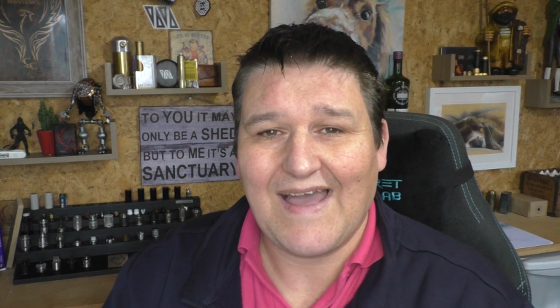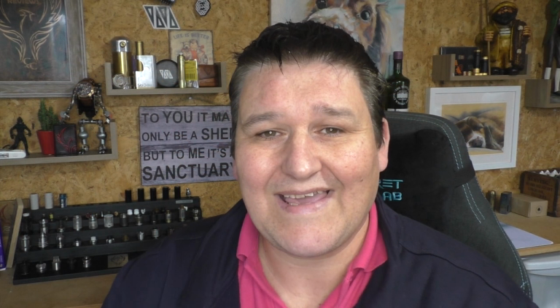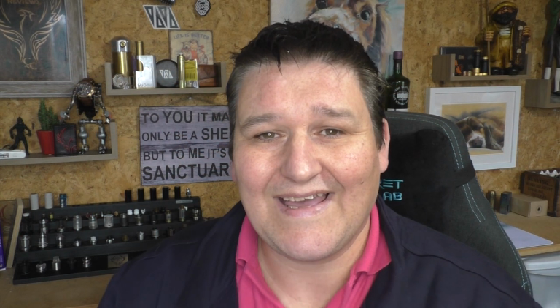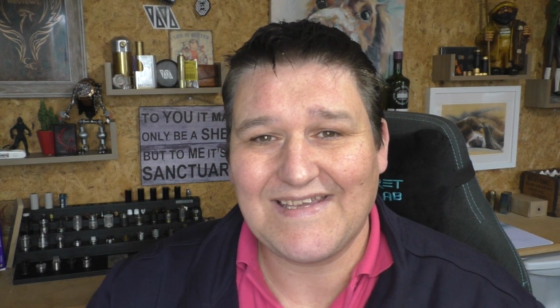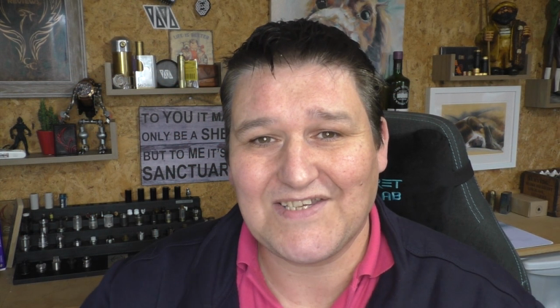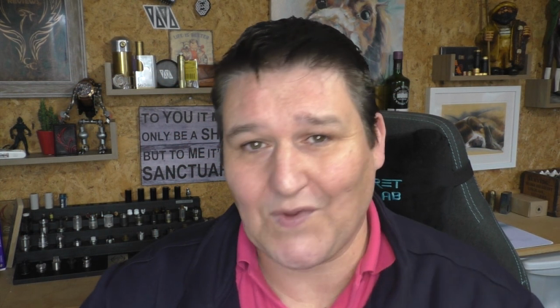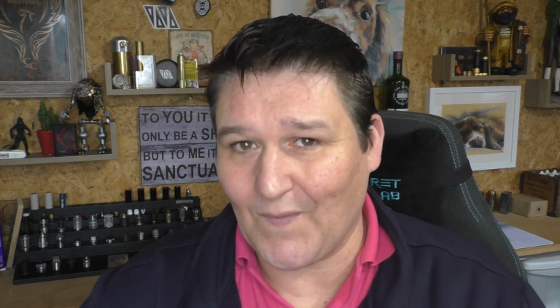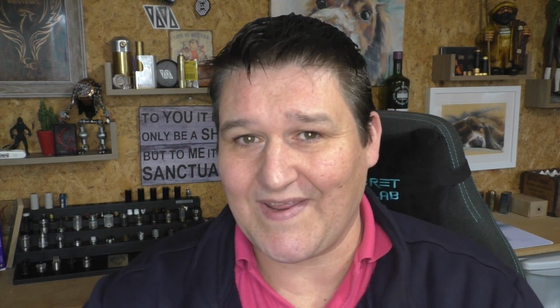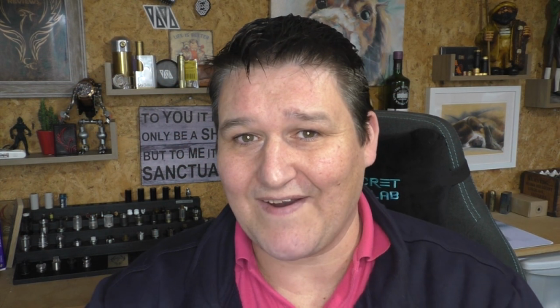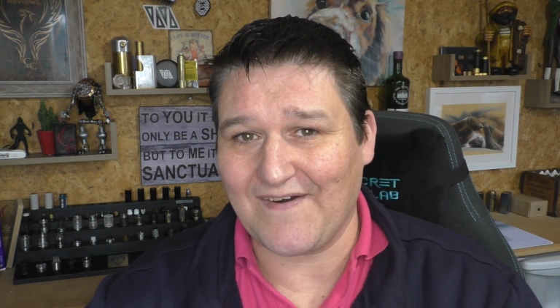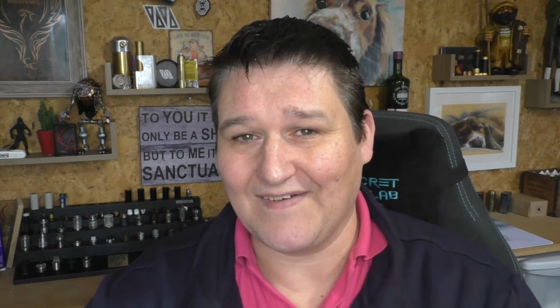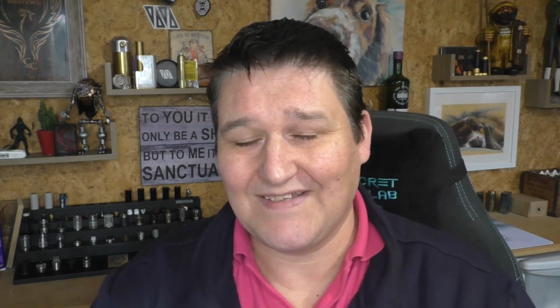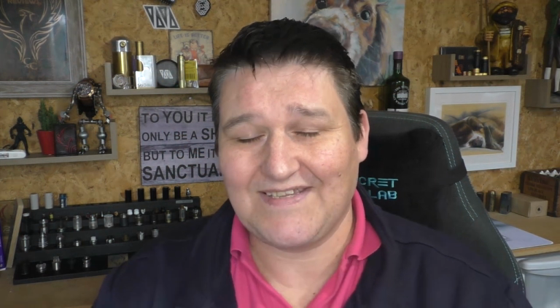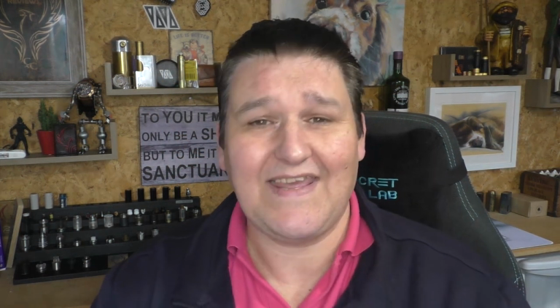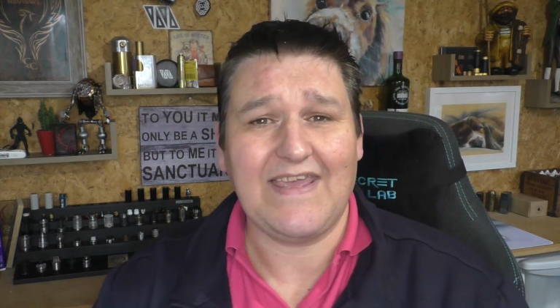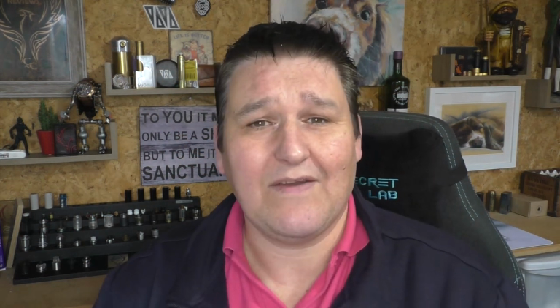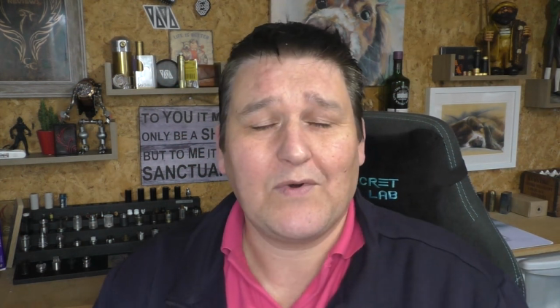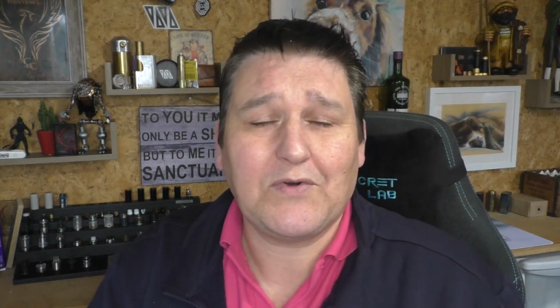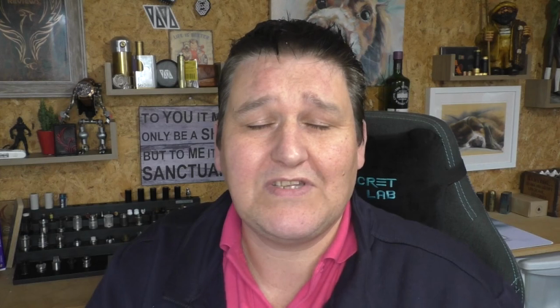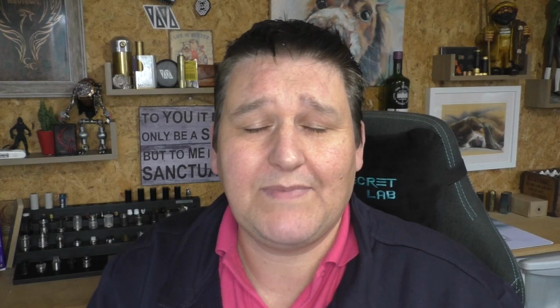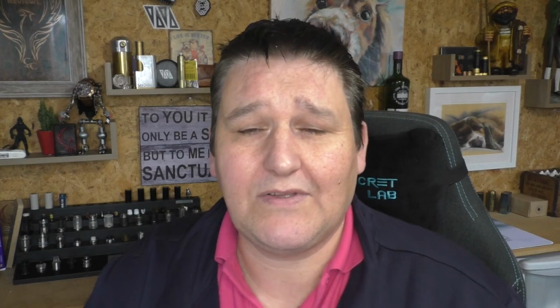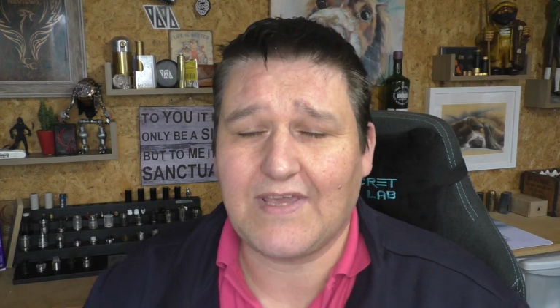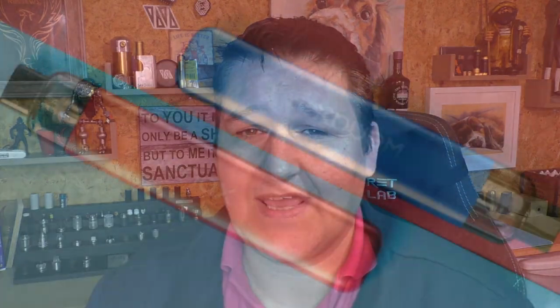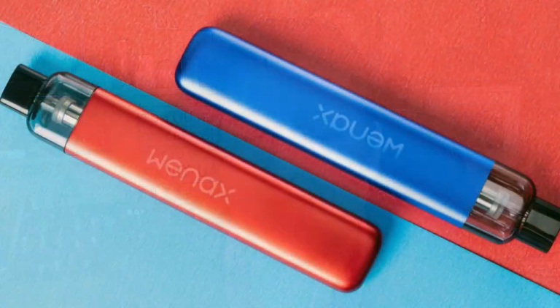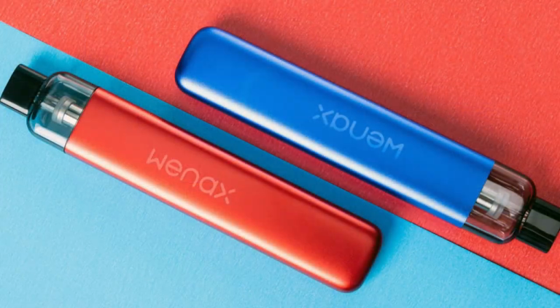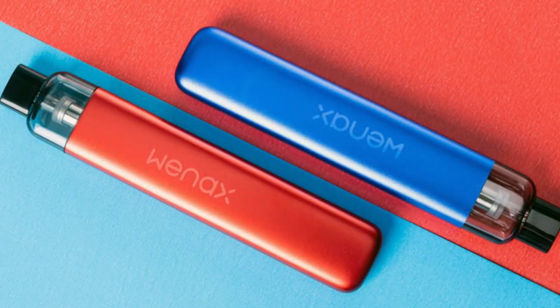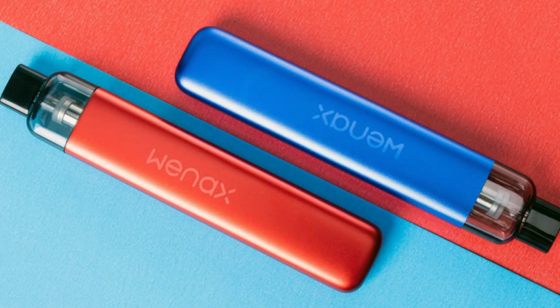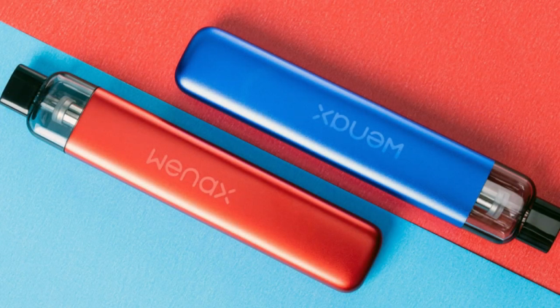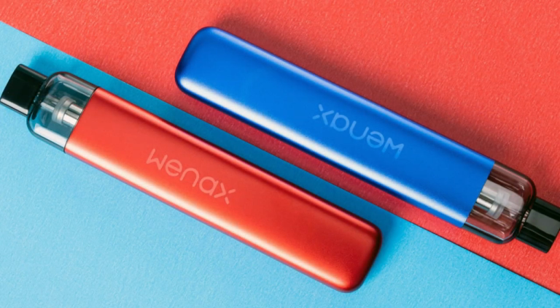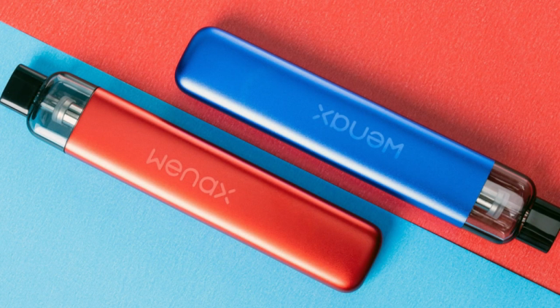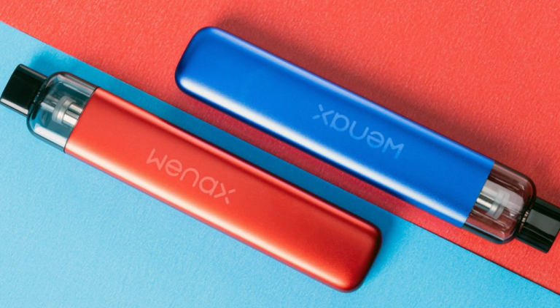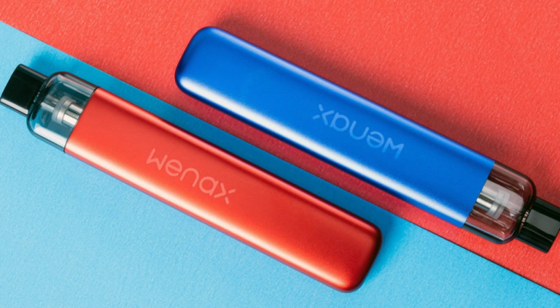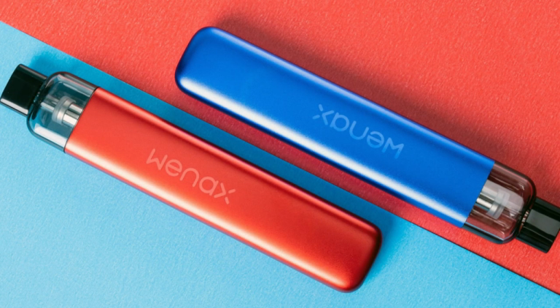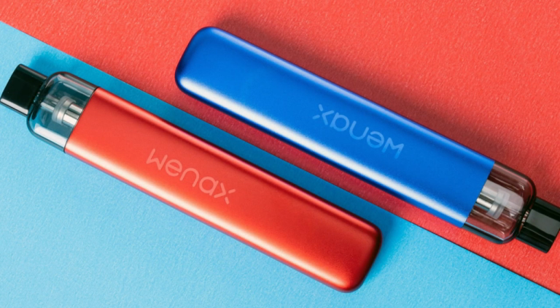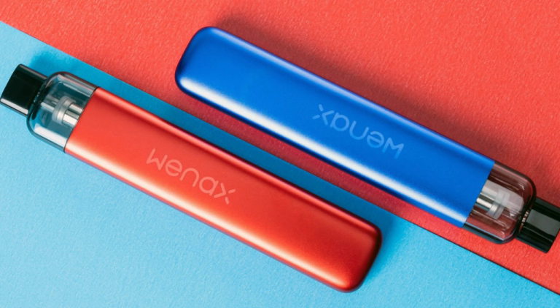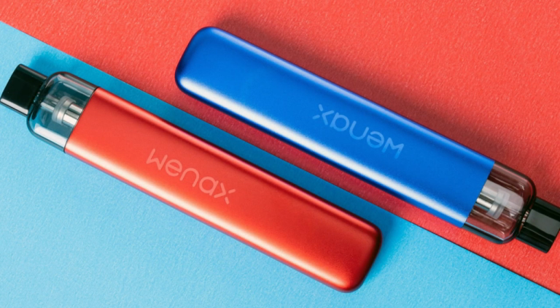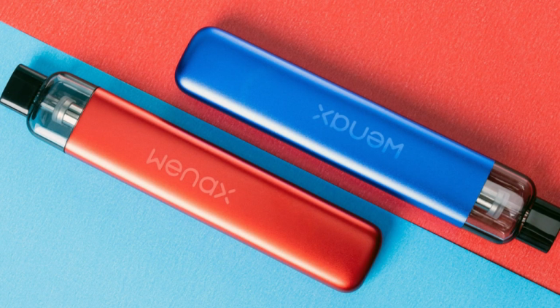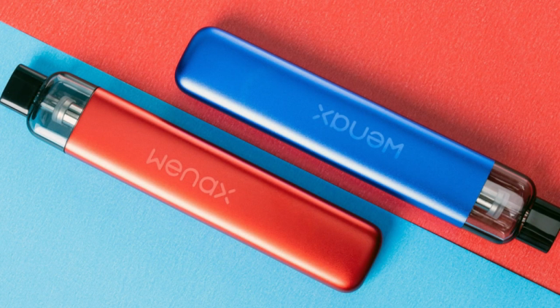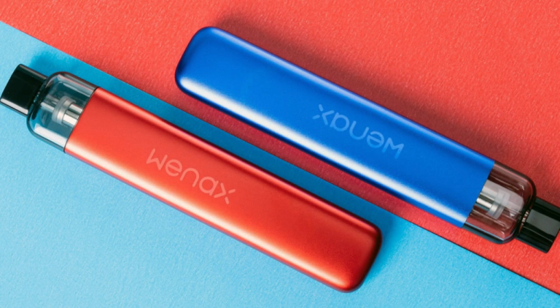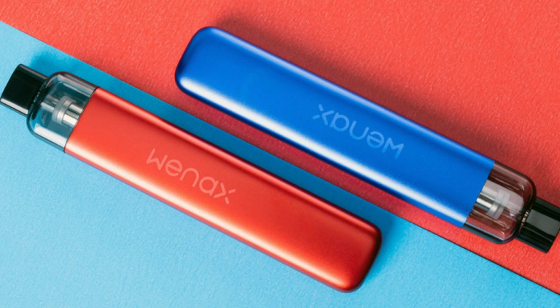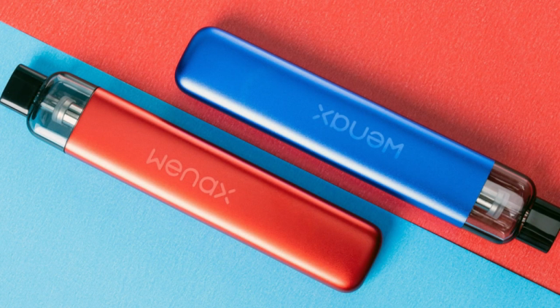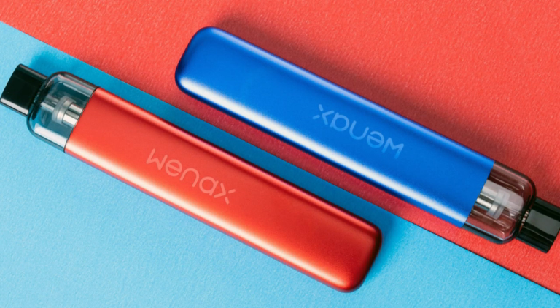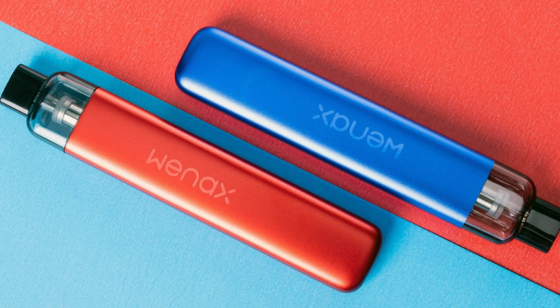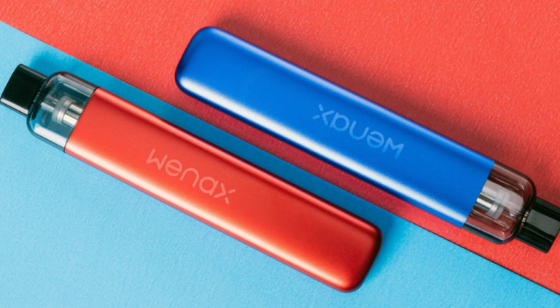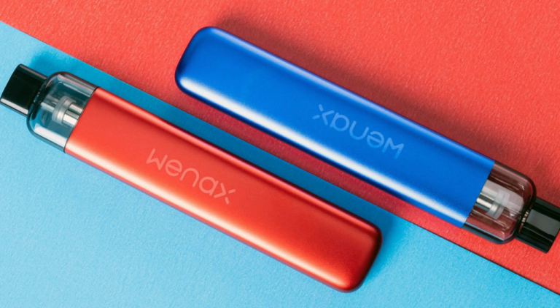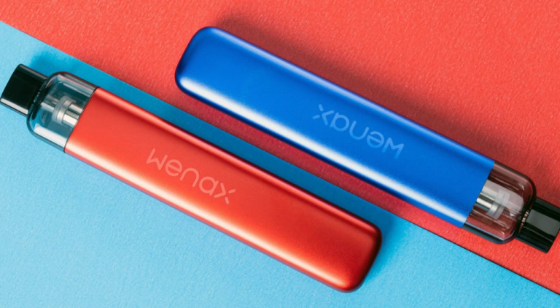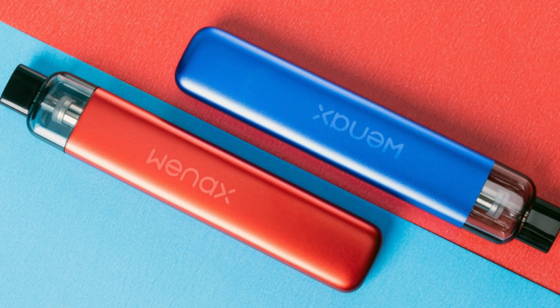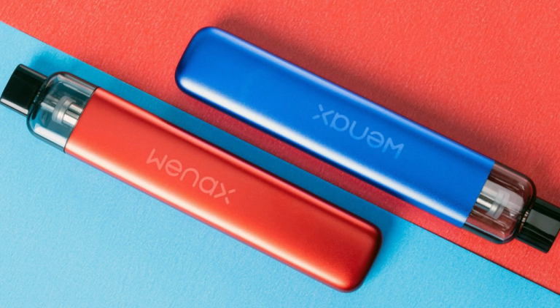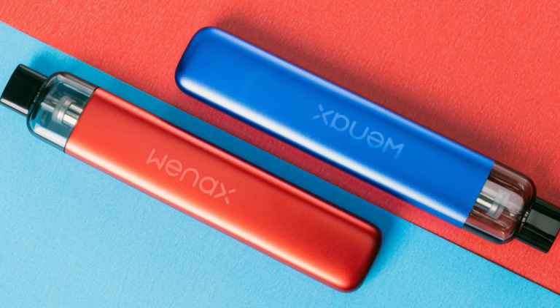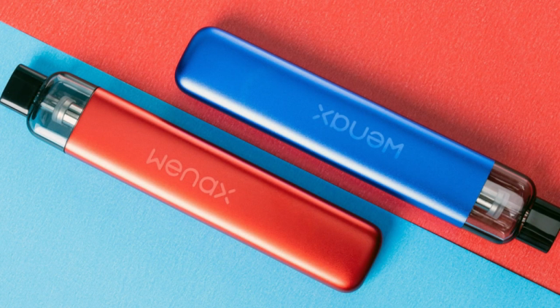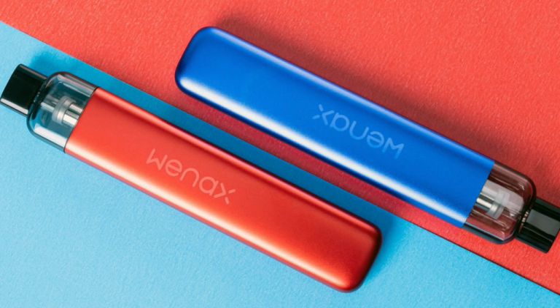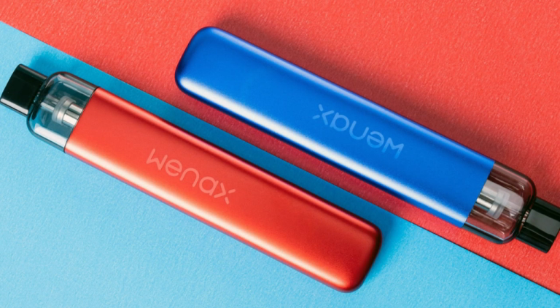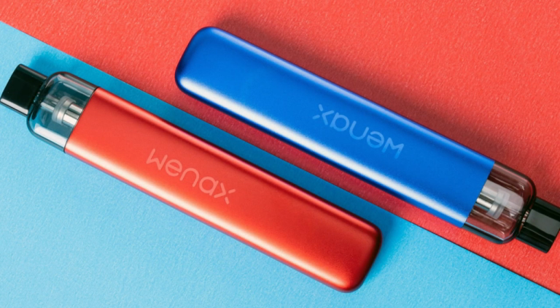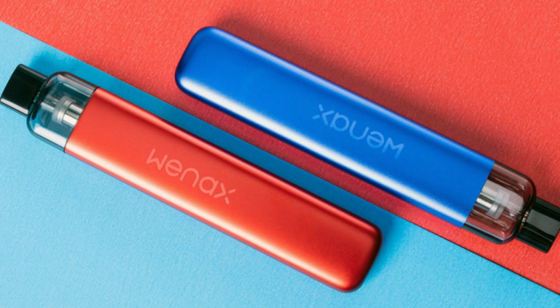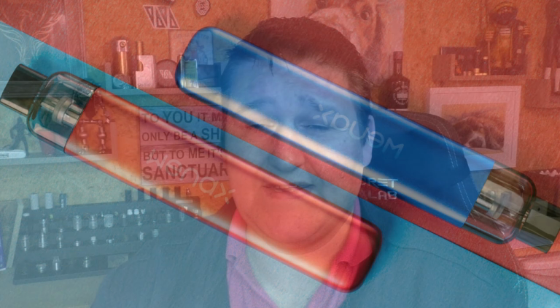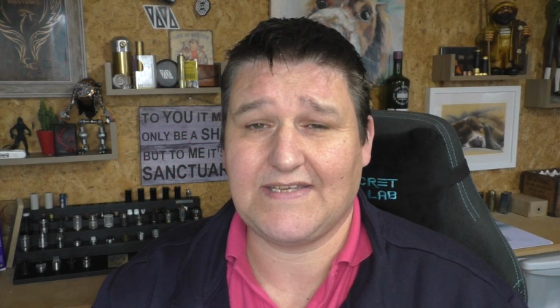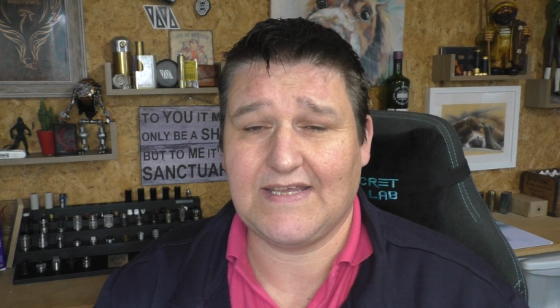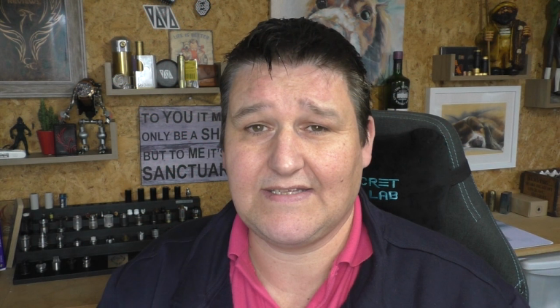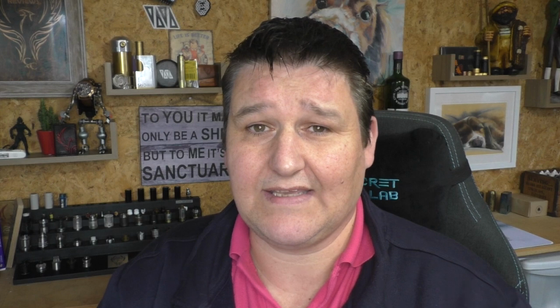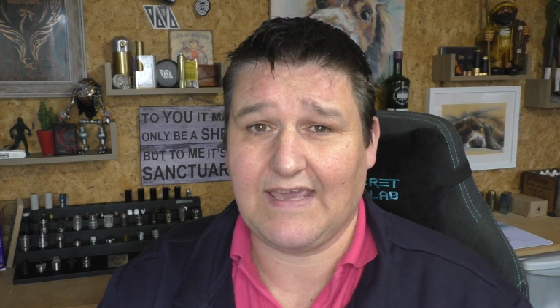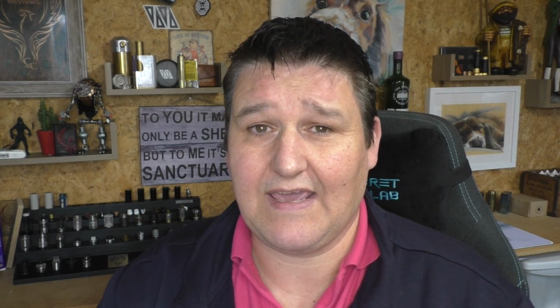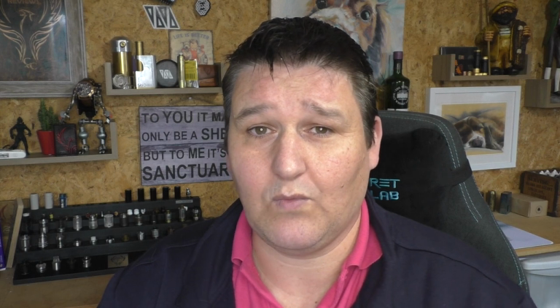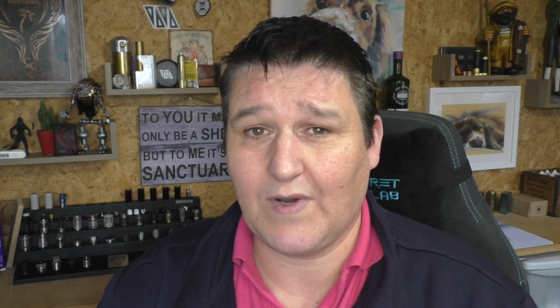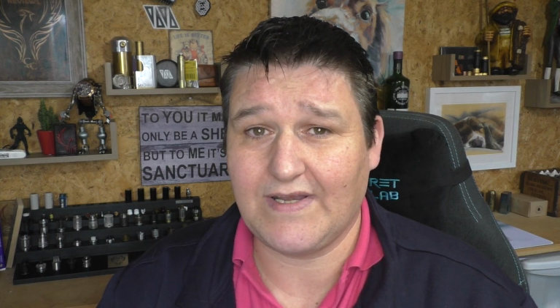Hi guys, Todd here. Today we're going to be looking at the new edition on the Wienax line by Geek Vape, and this is the K1.